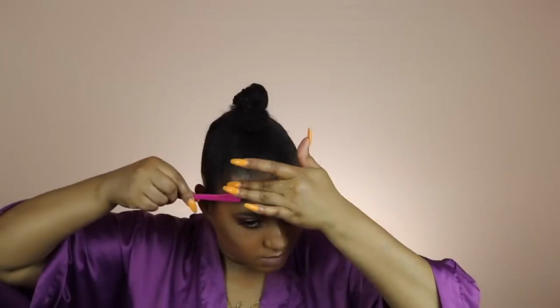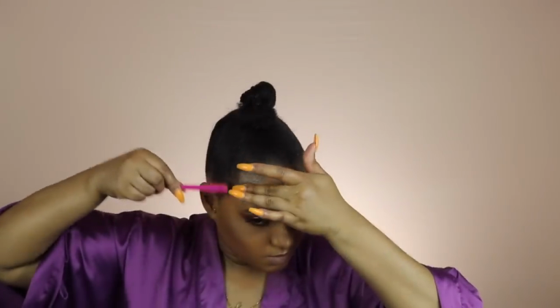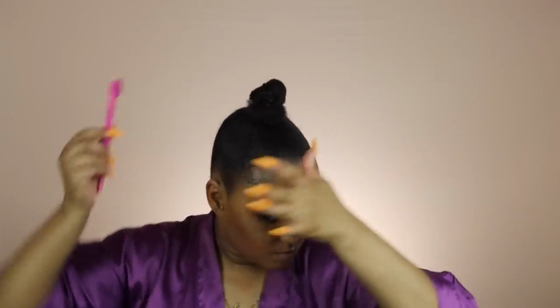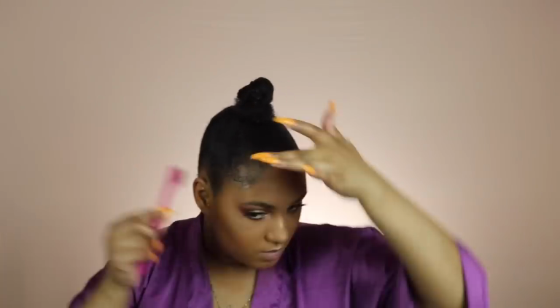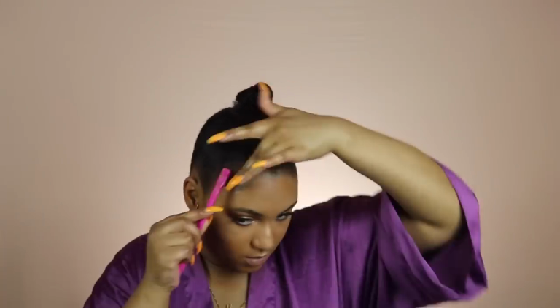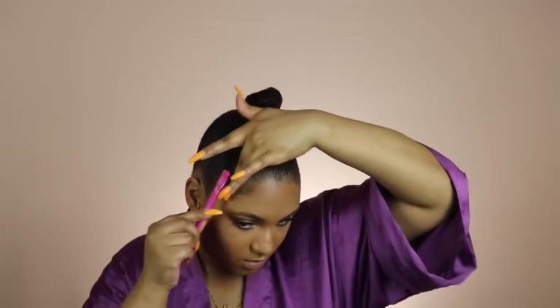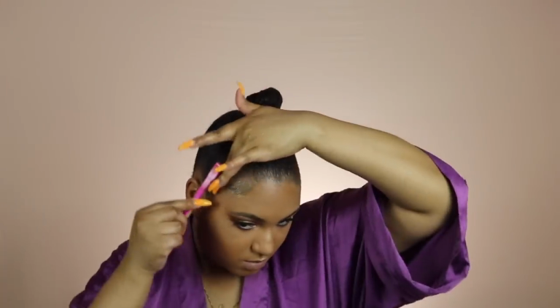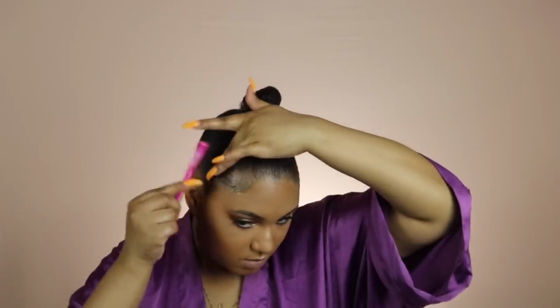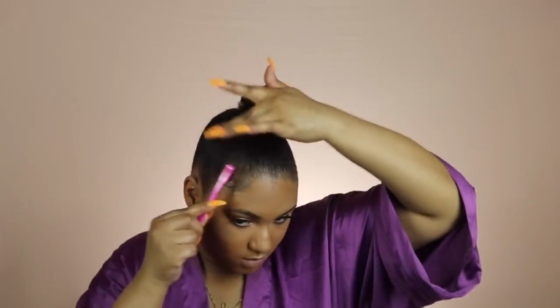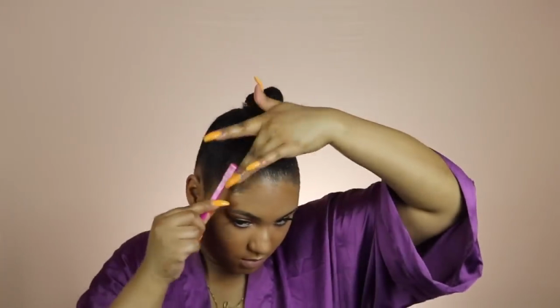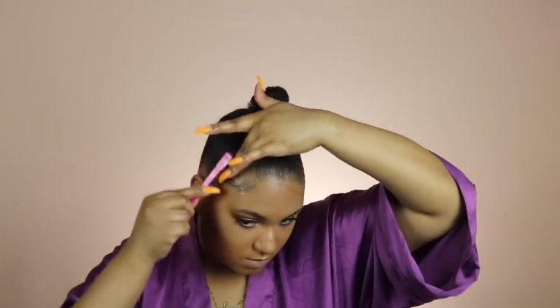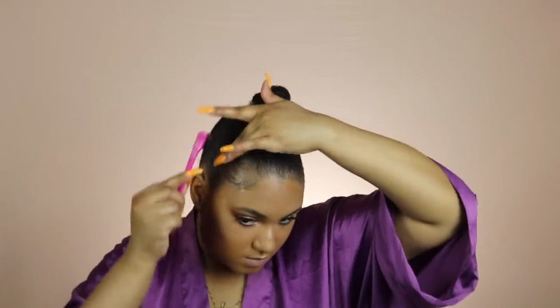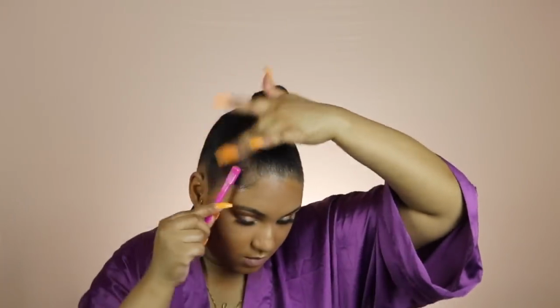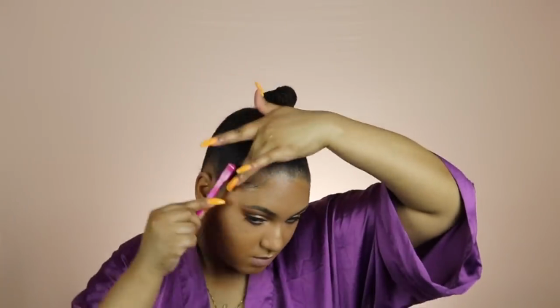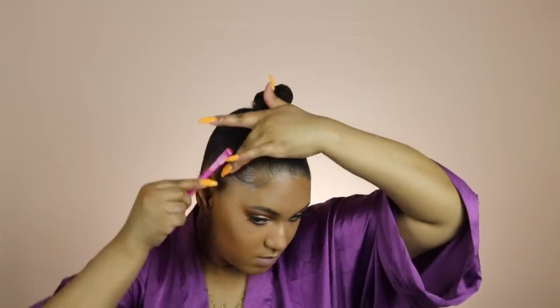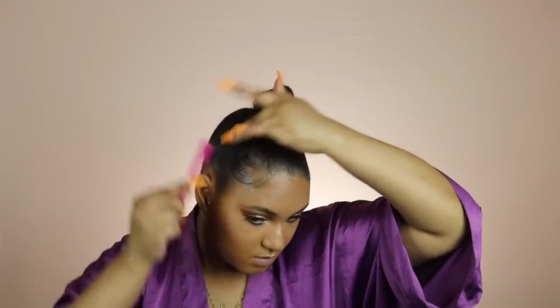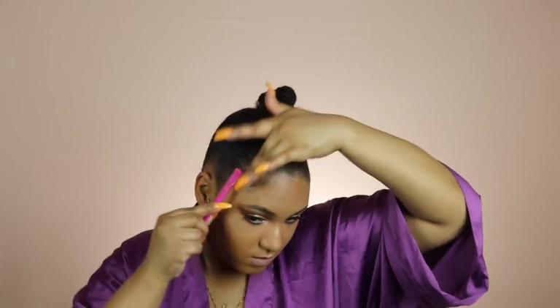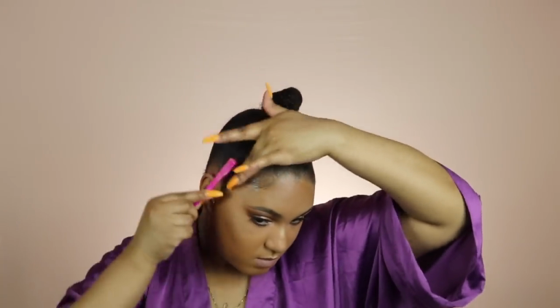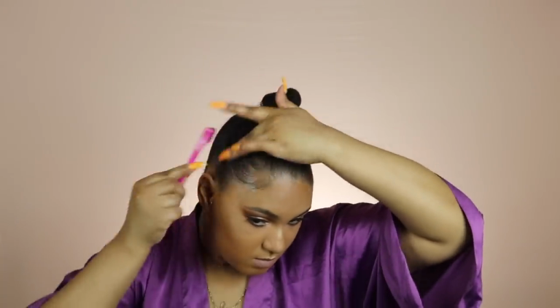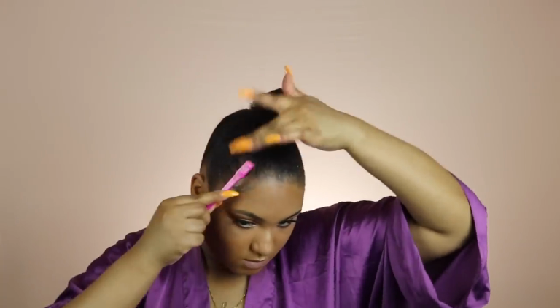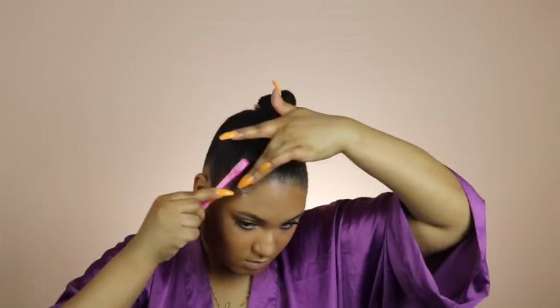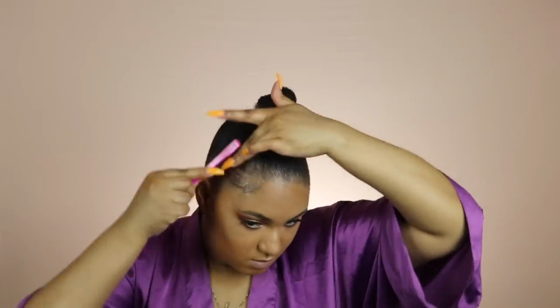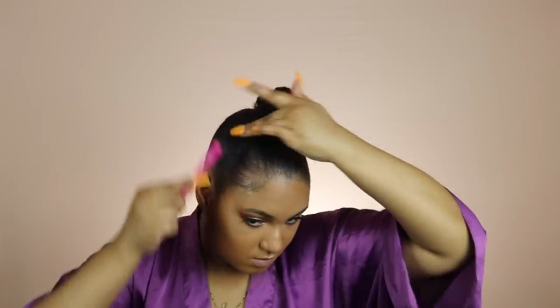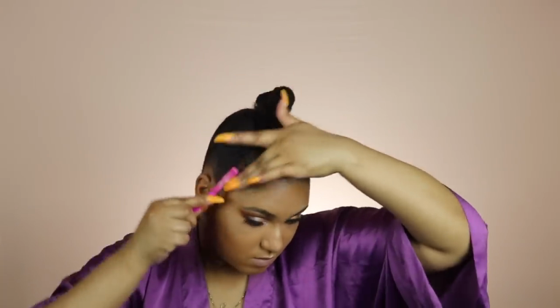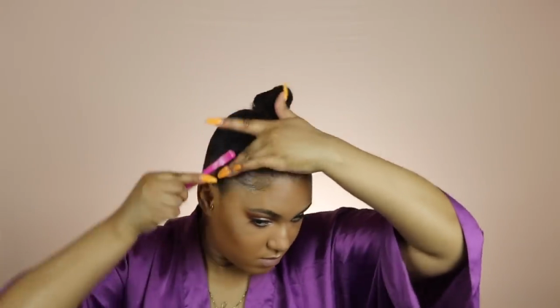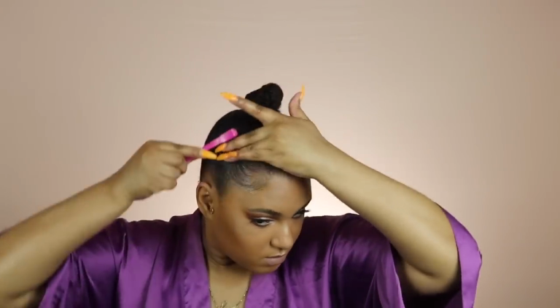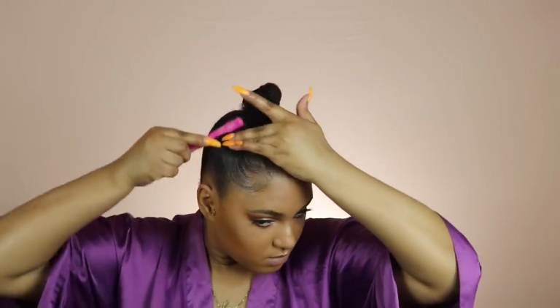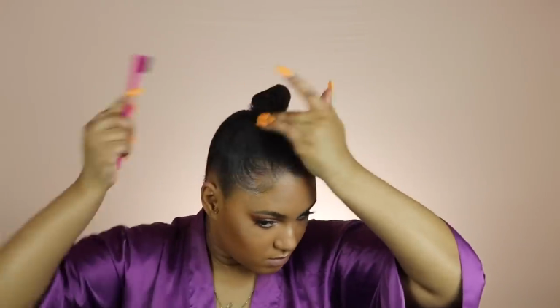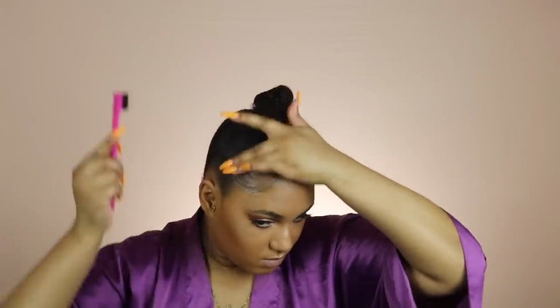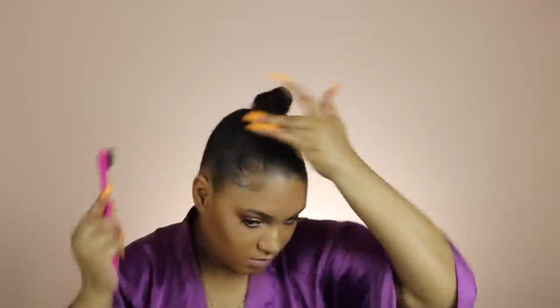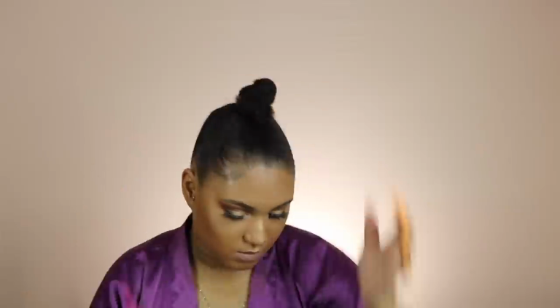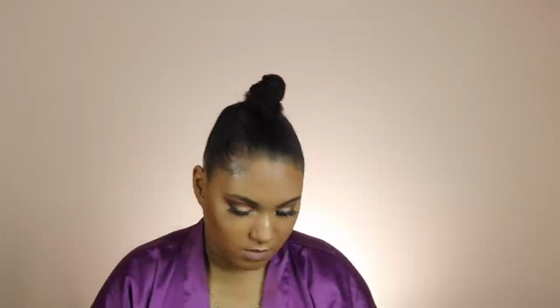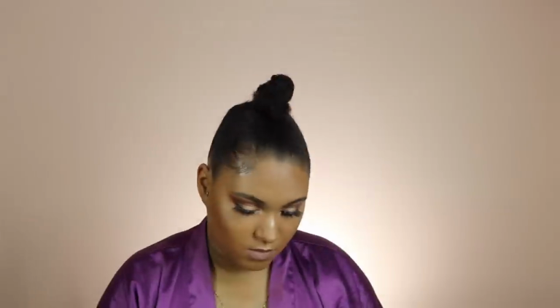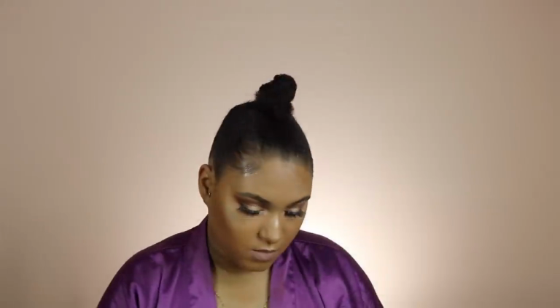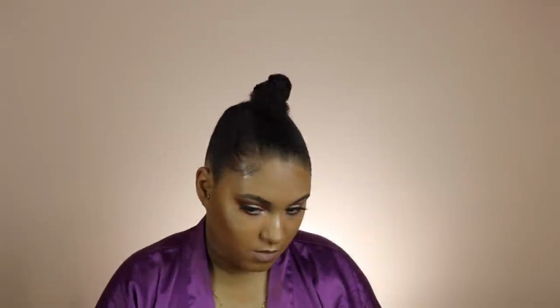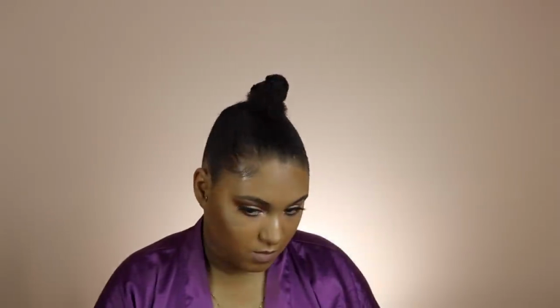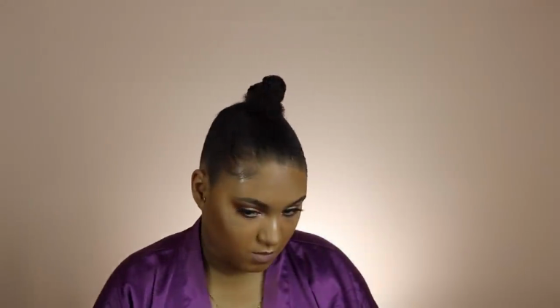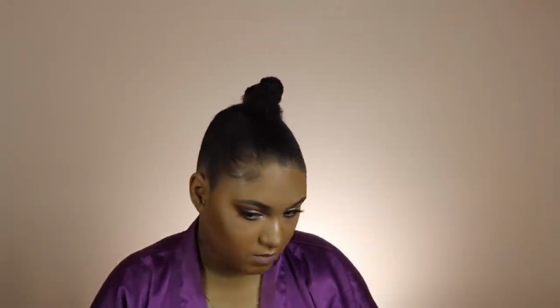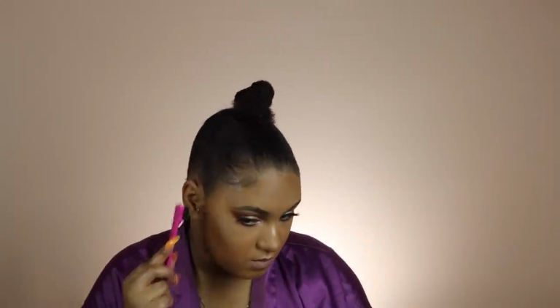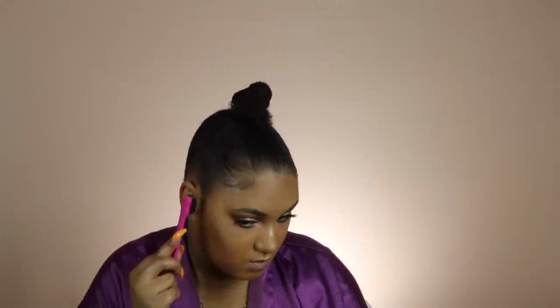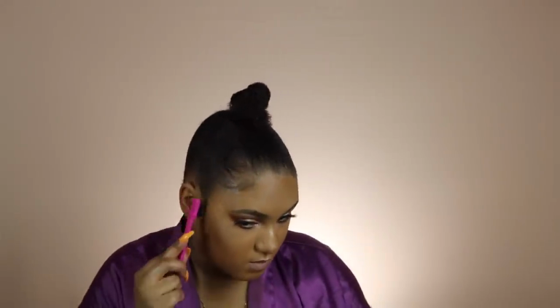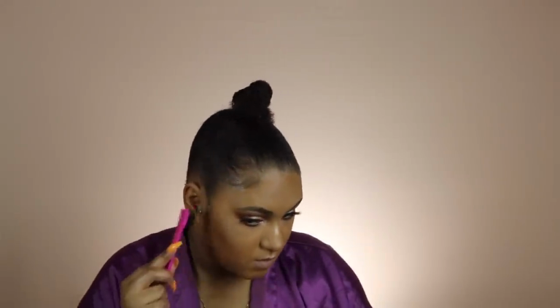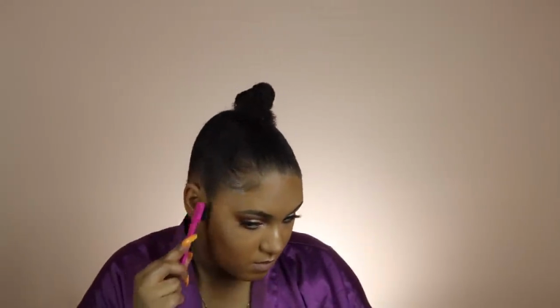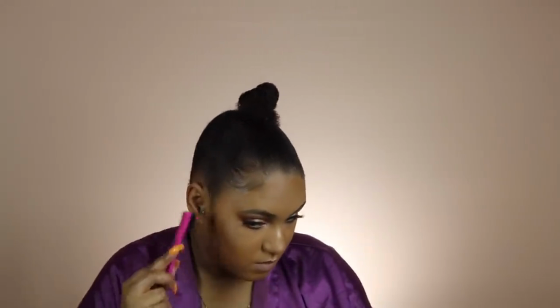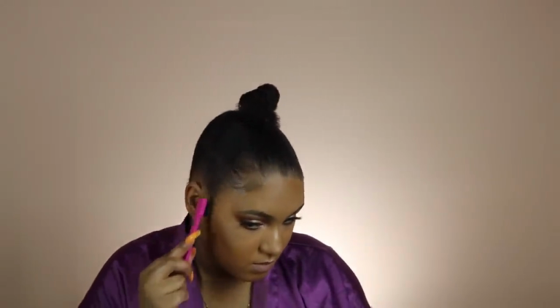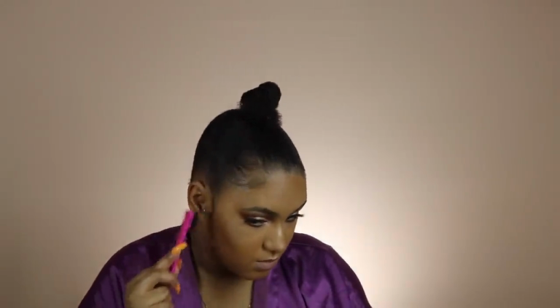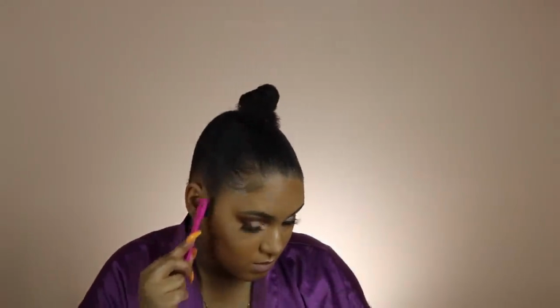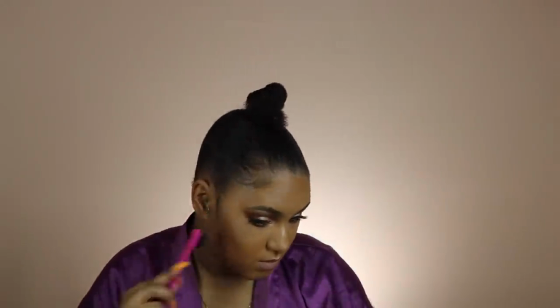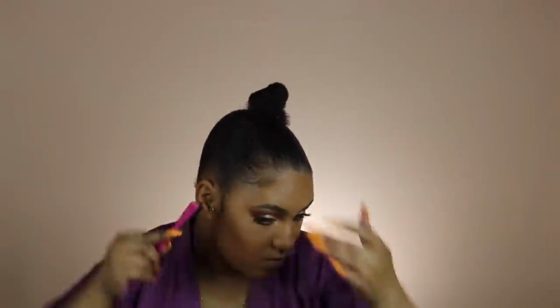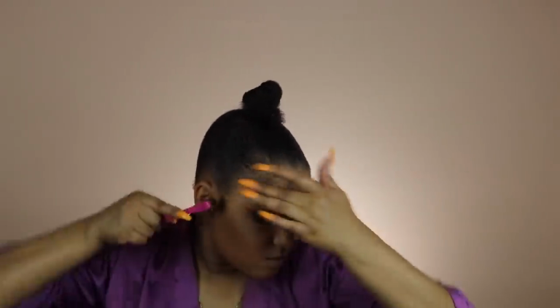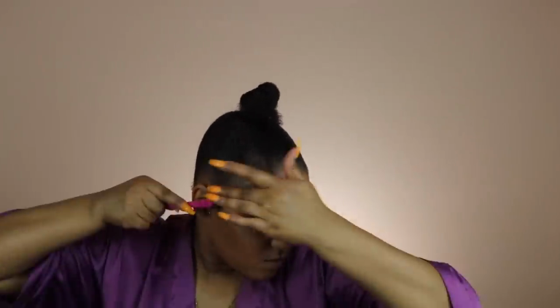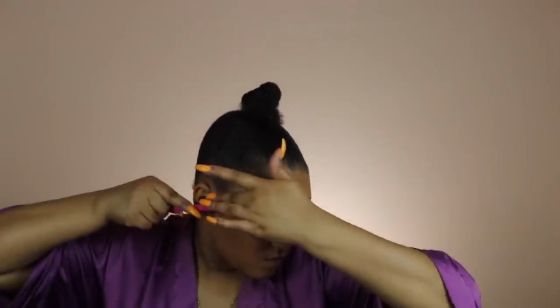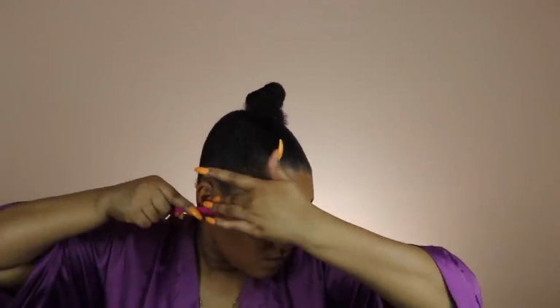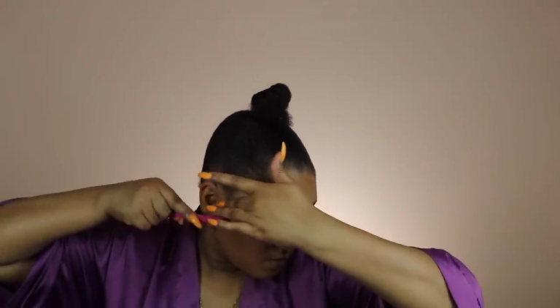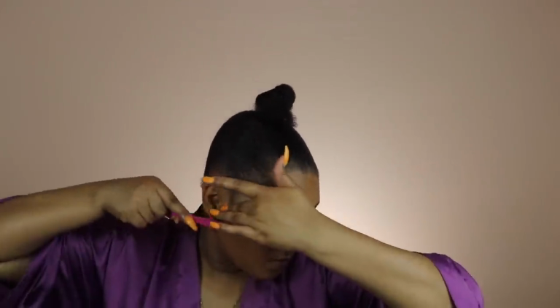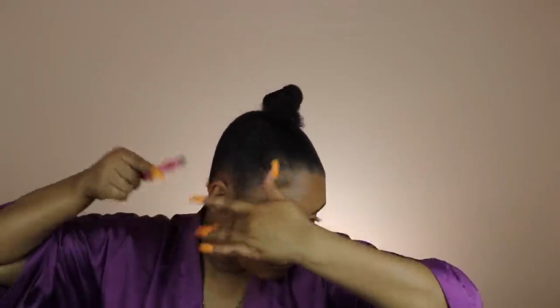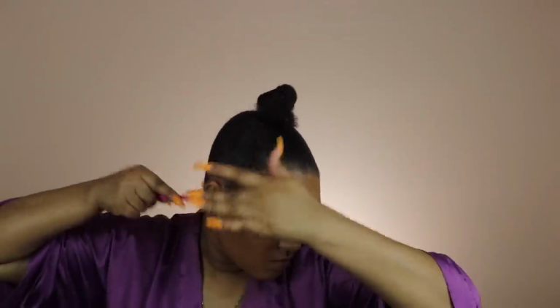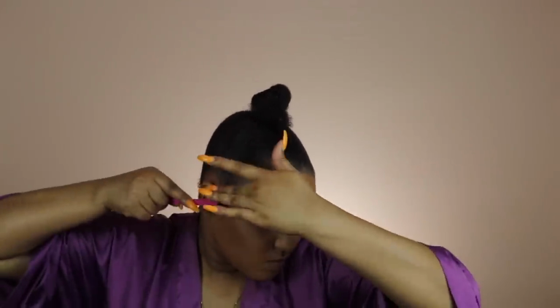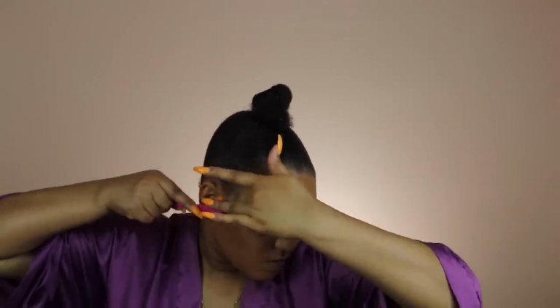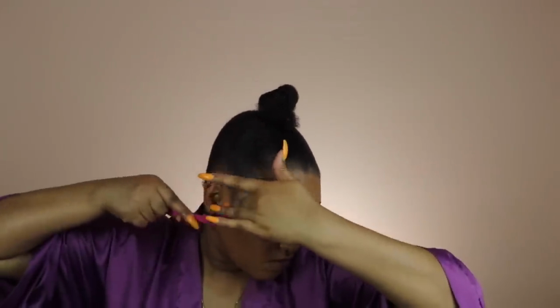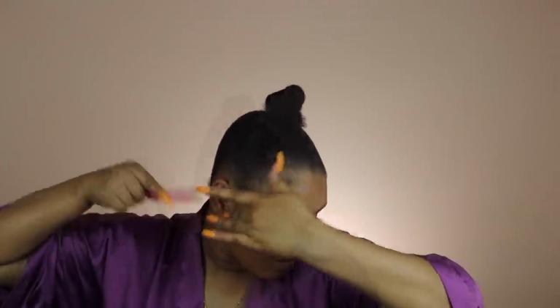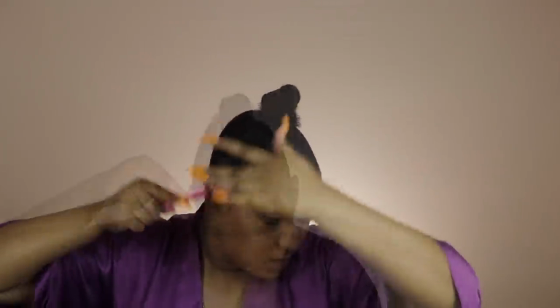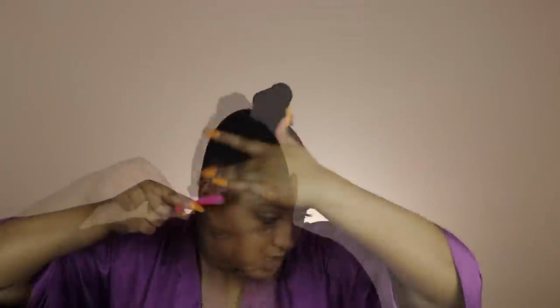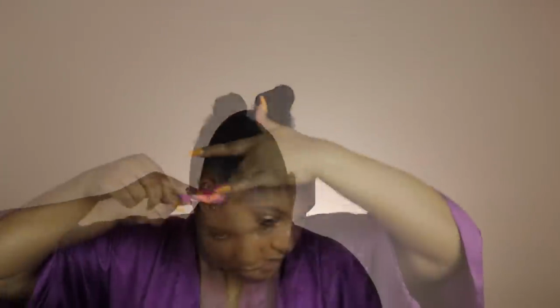I'm going to take my little dual-end edge brush that y'all know I love, and I'm going to just slick my baby hairs down with the gel.